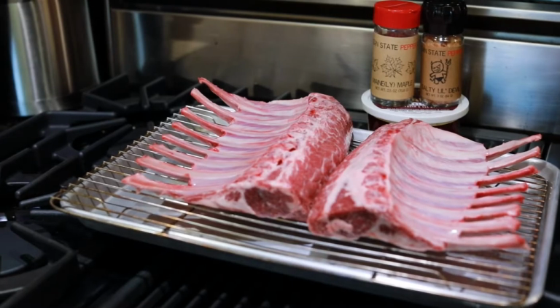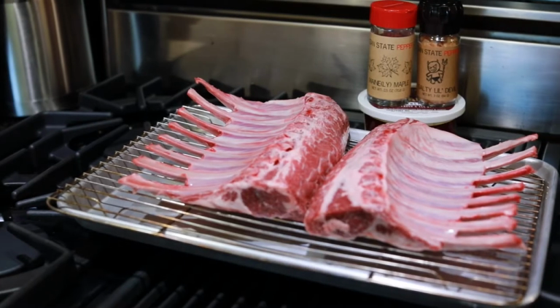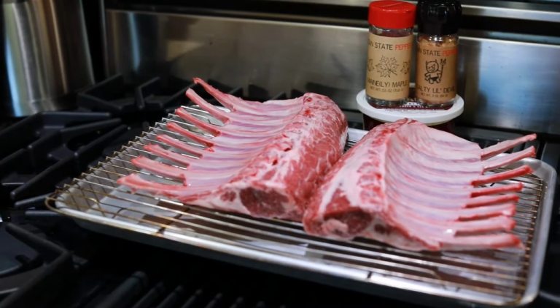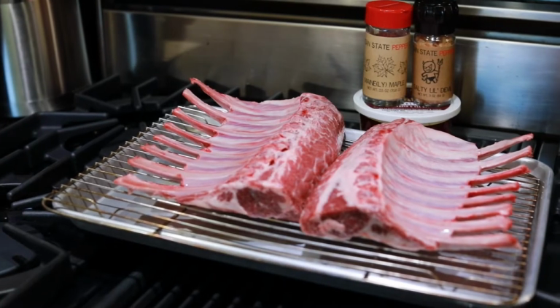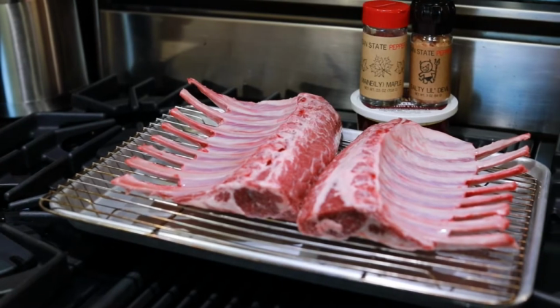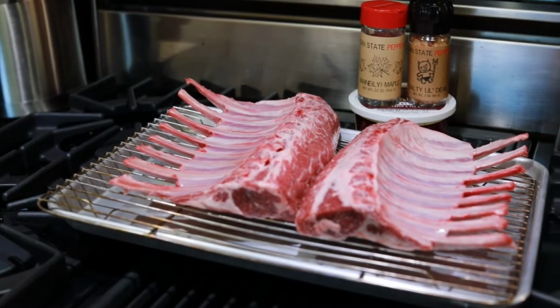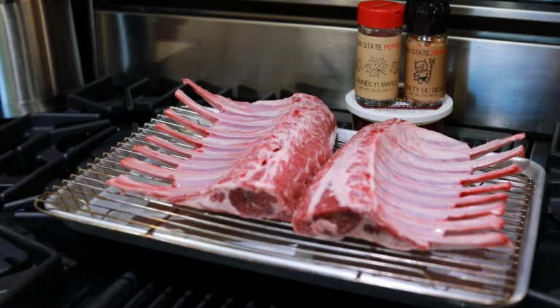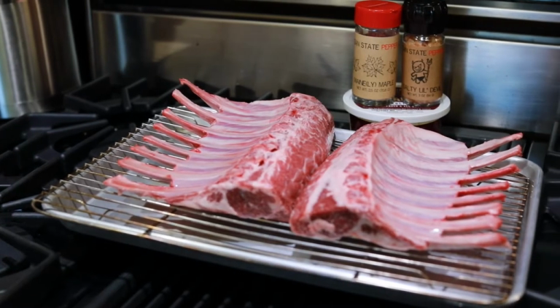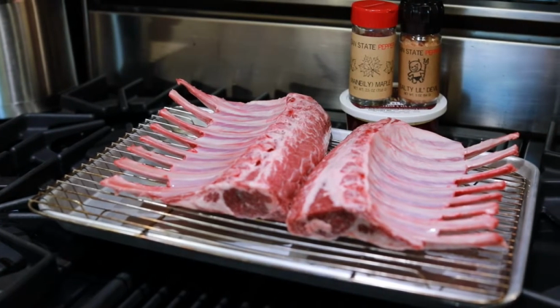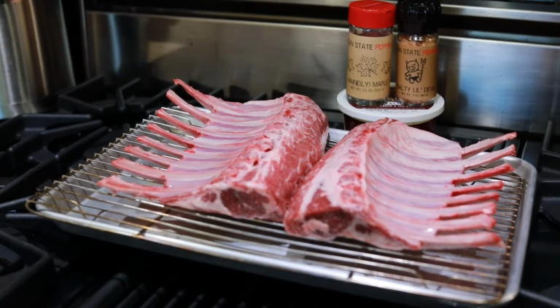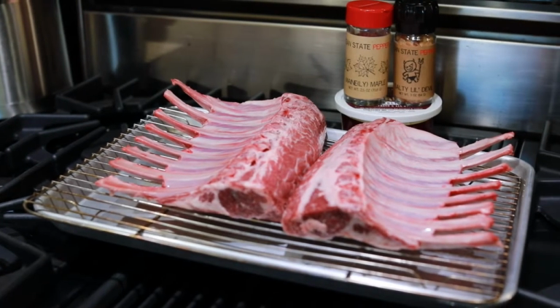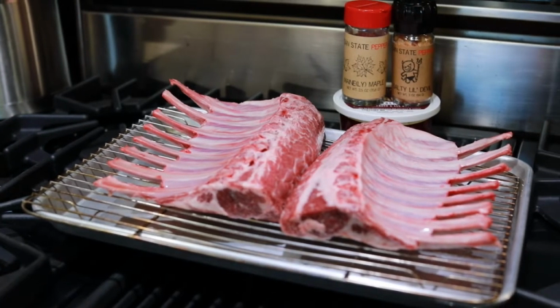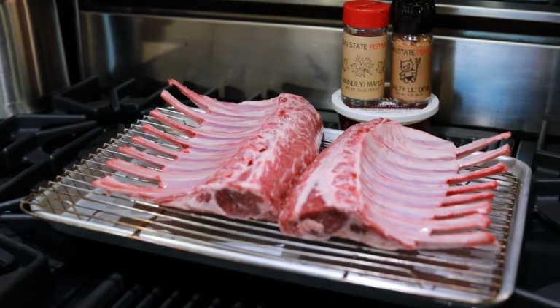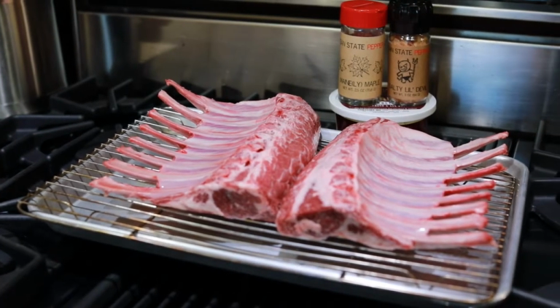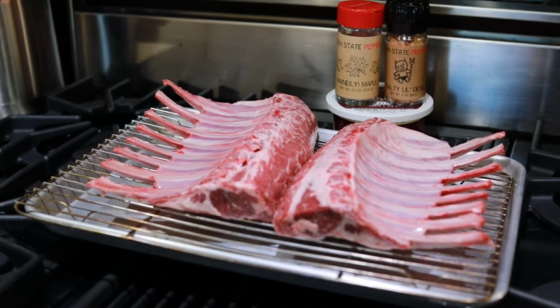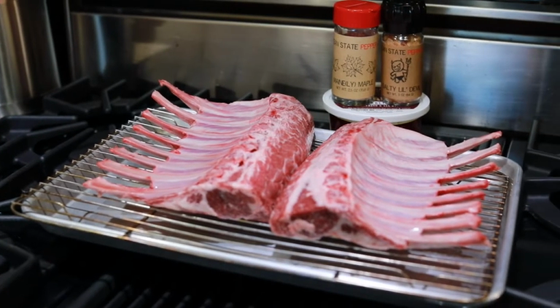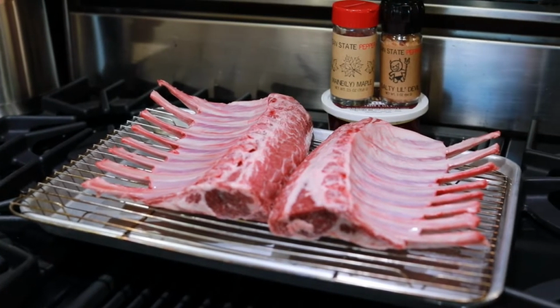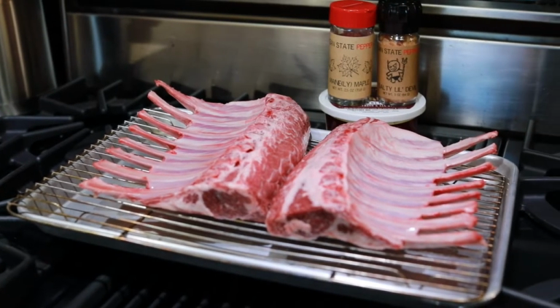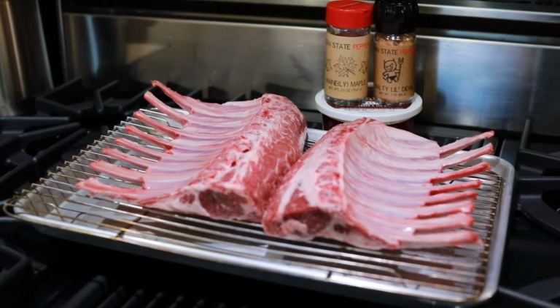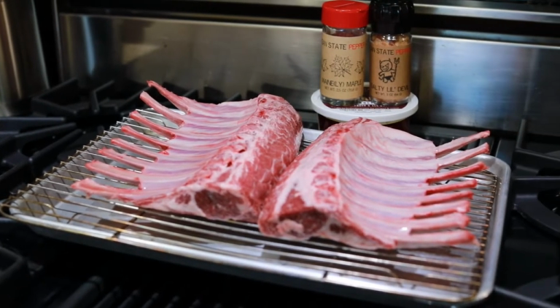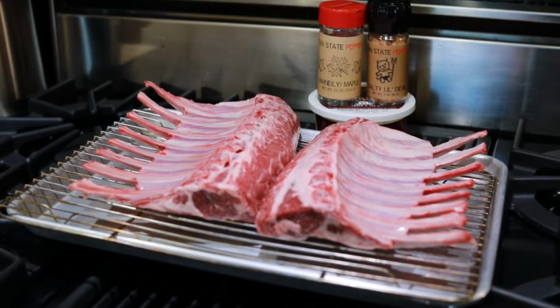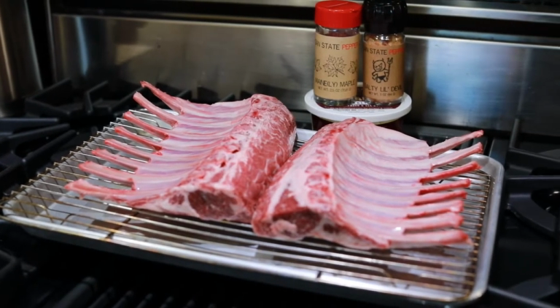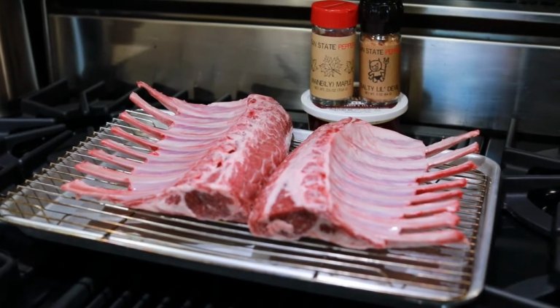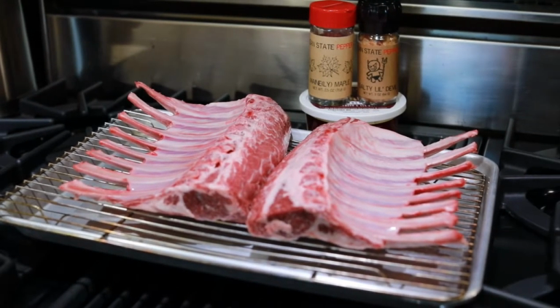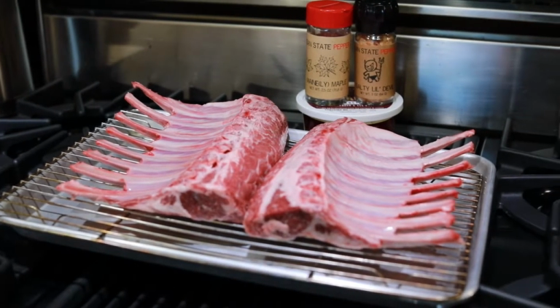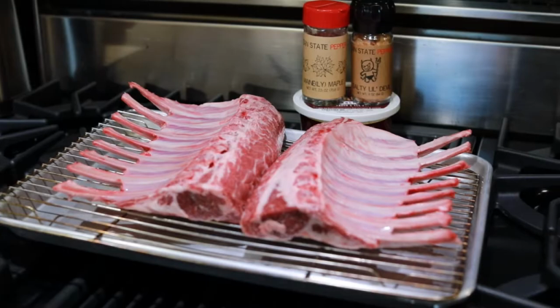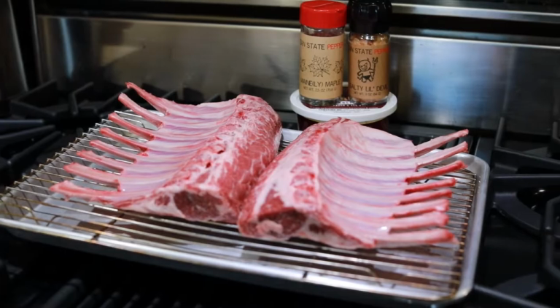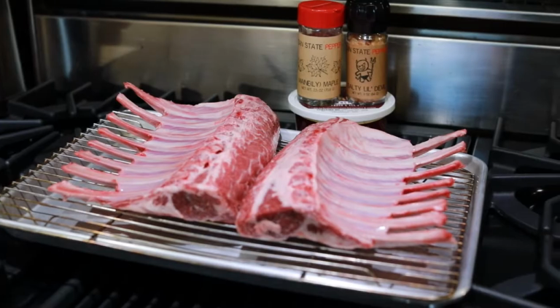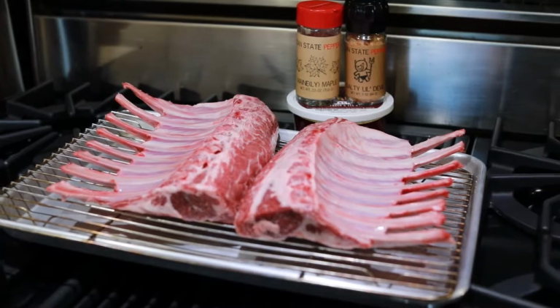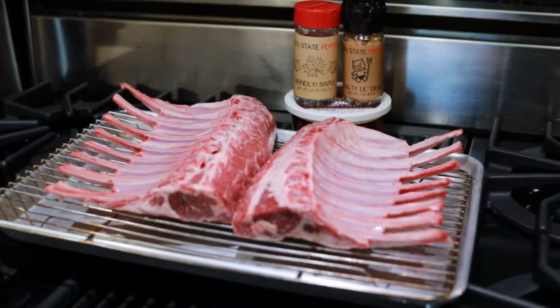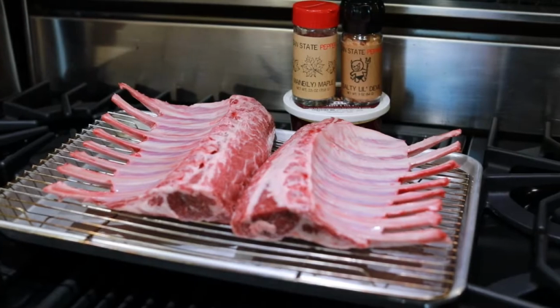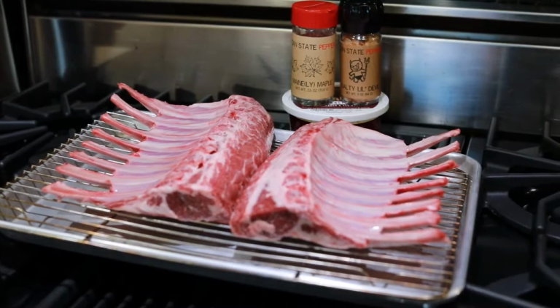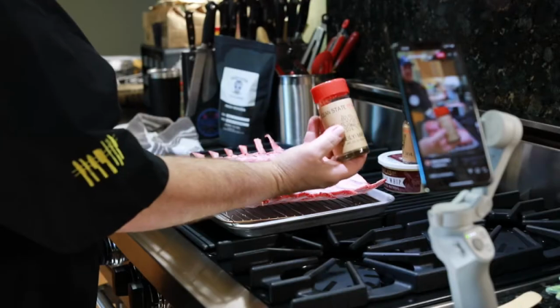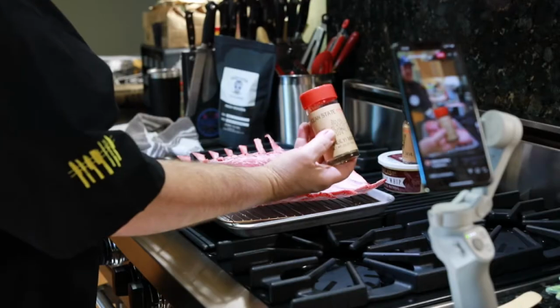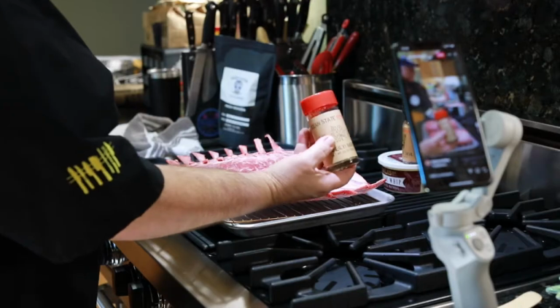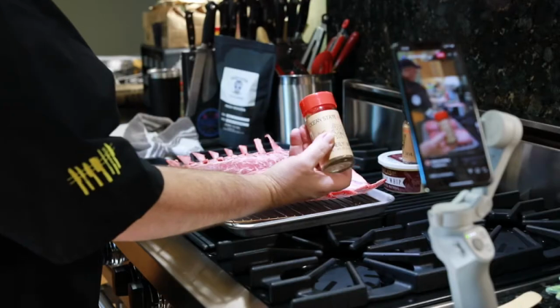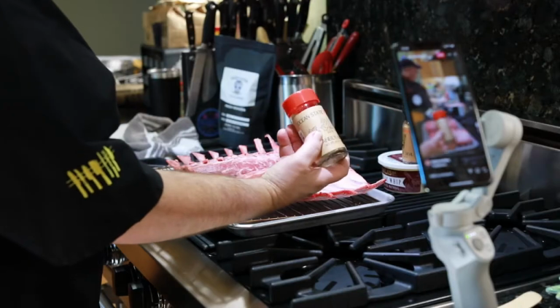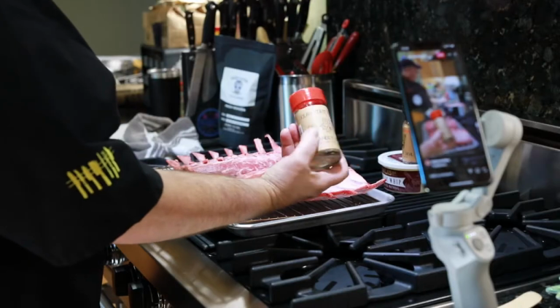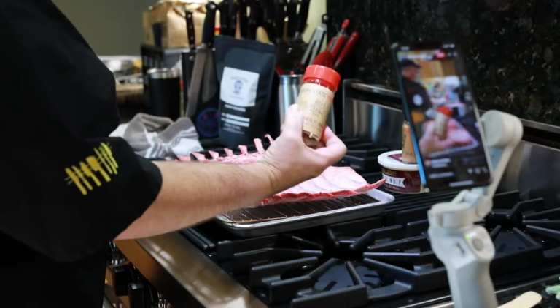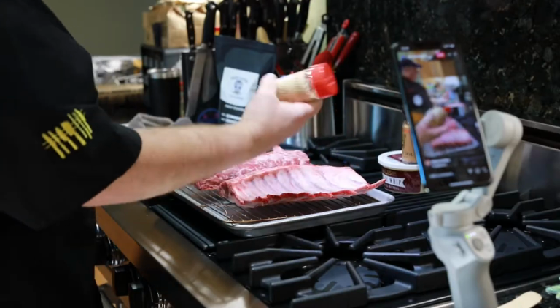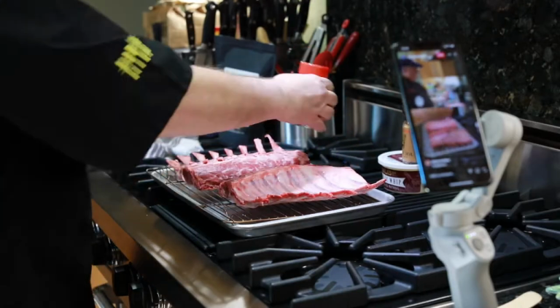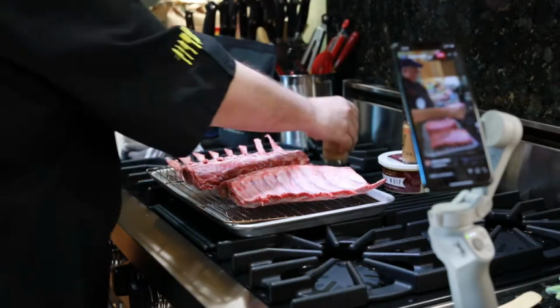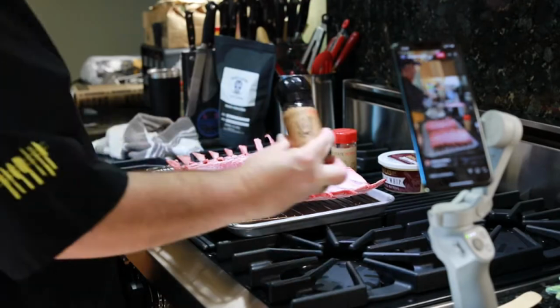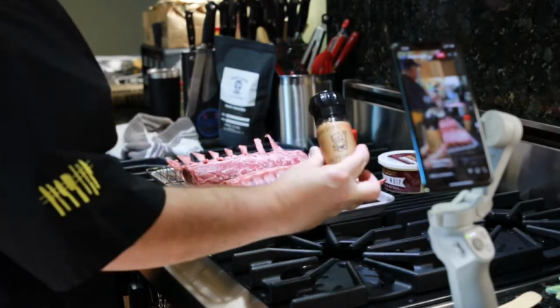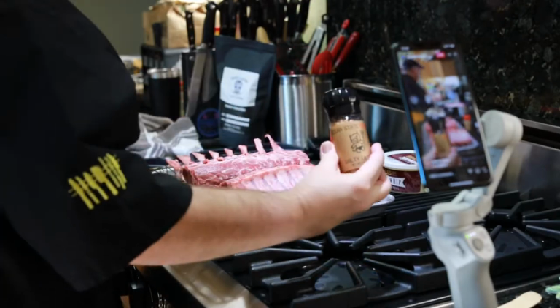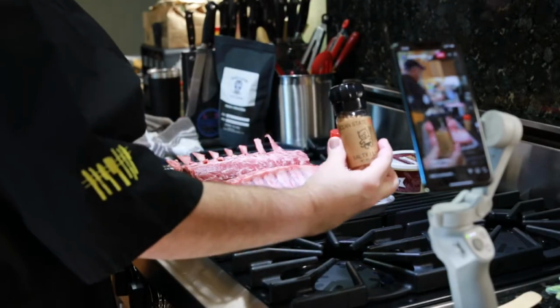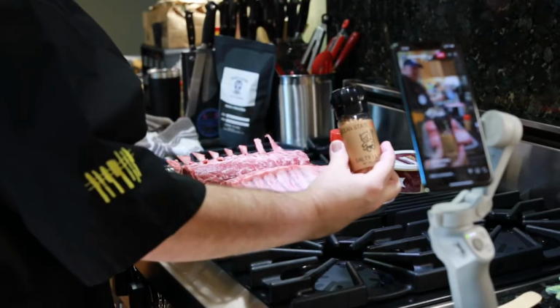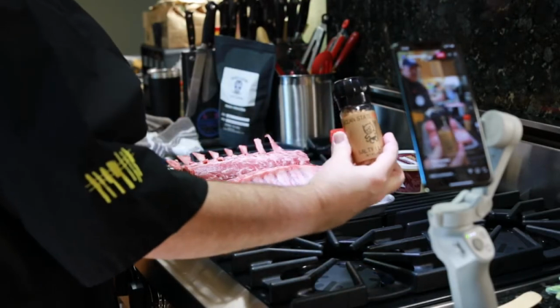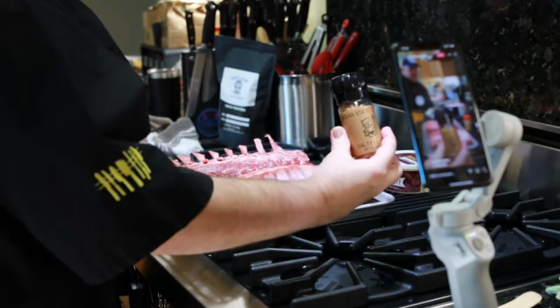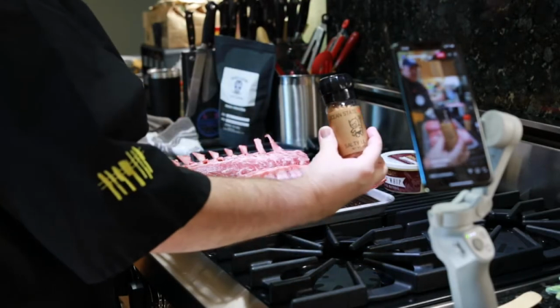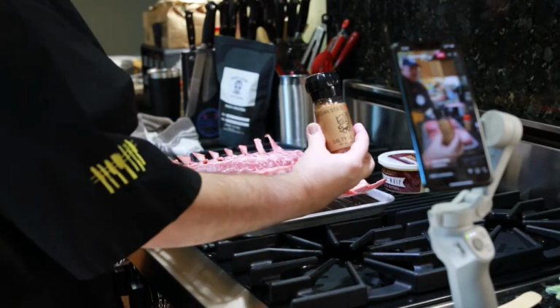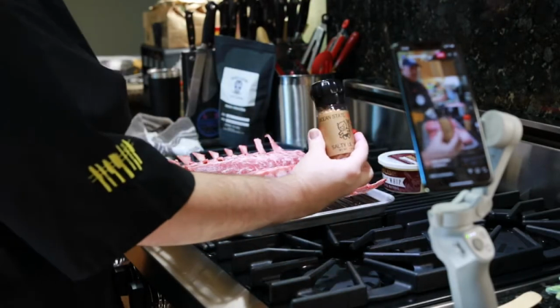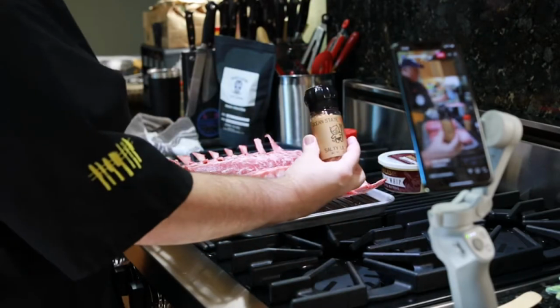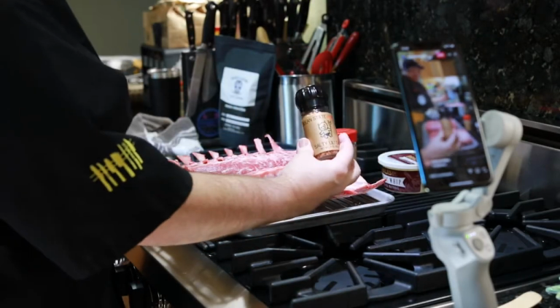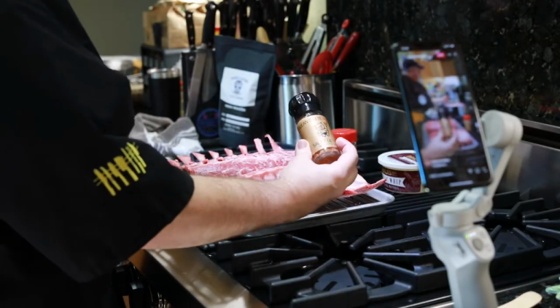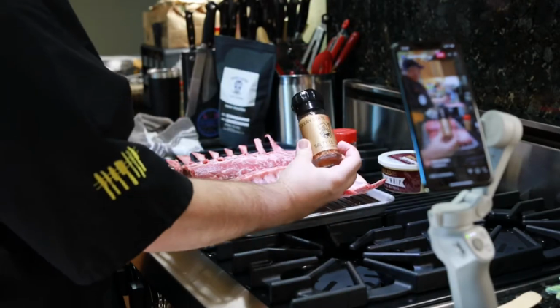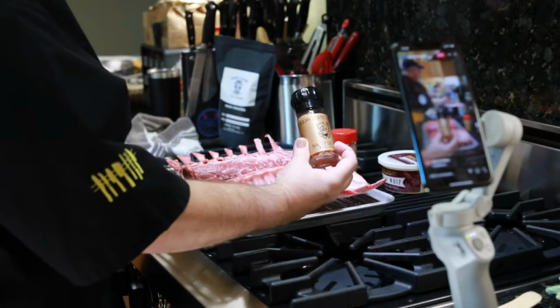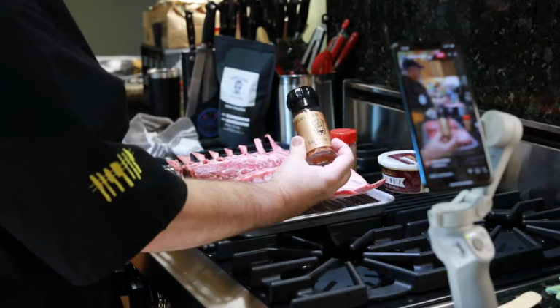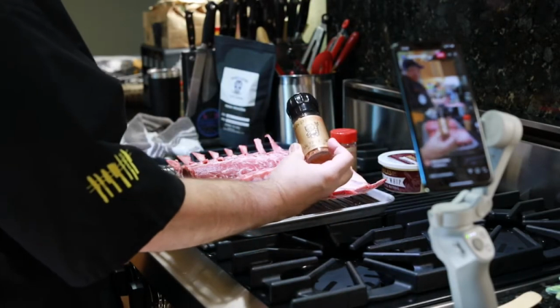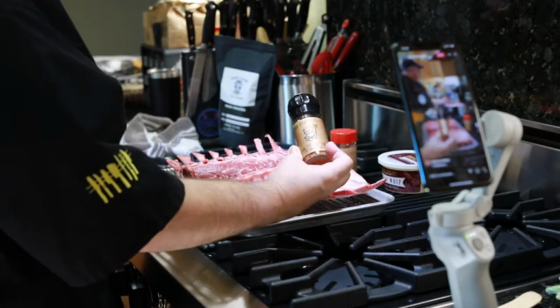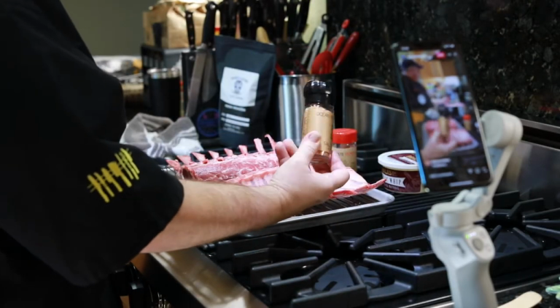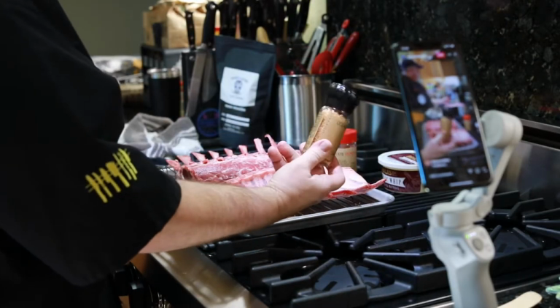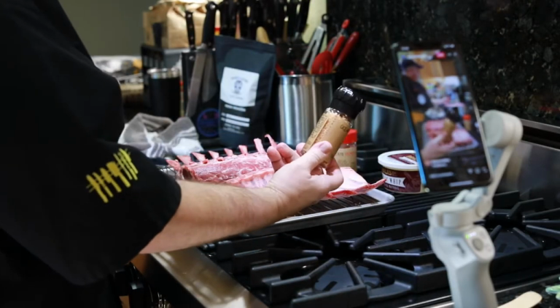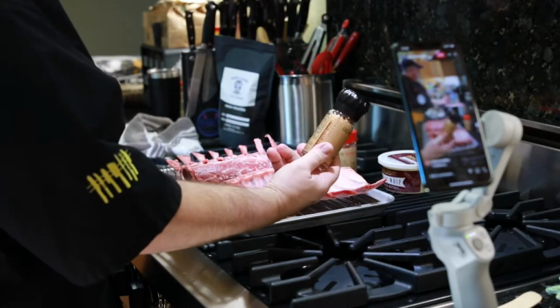This is my panko-encrusted garlic whip rack of lamb using Ocean State Pepper Company's Mainly Maple and Salty Little Devil.